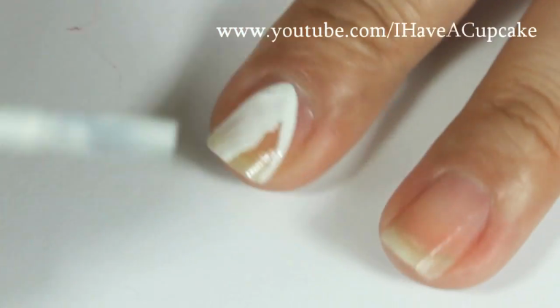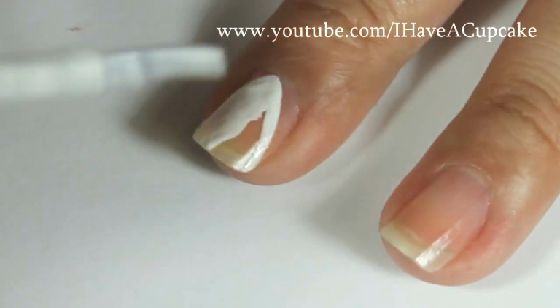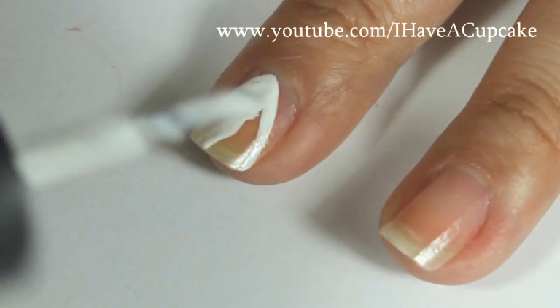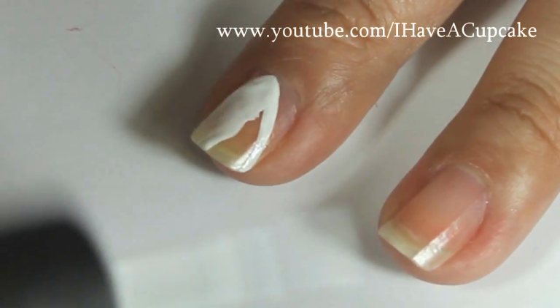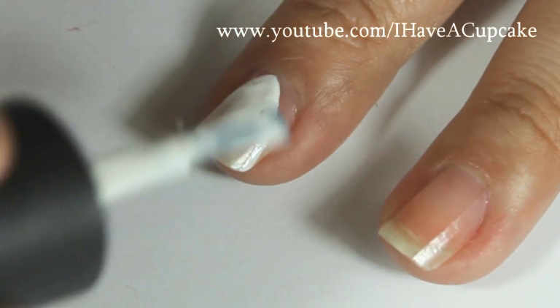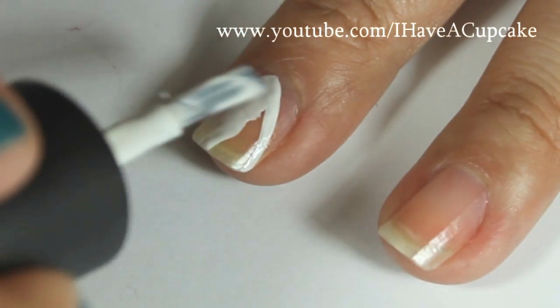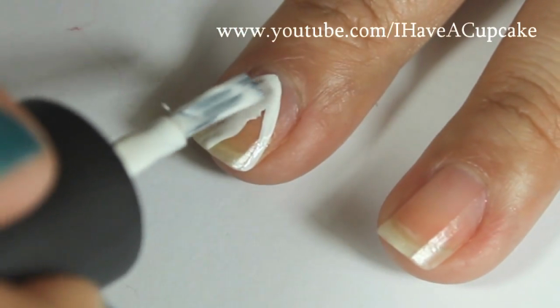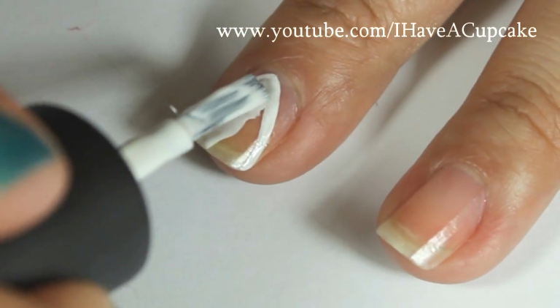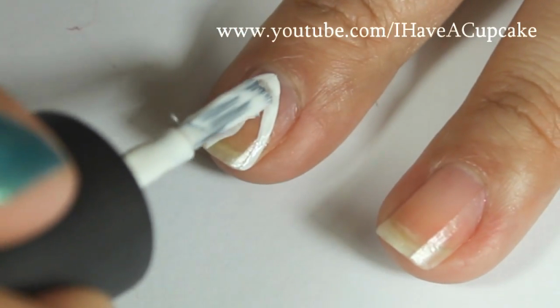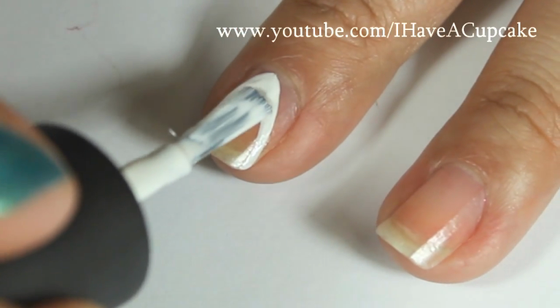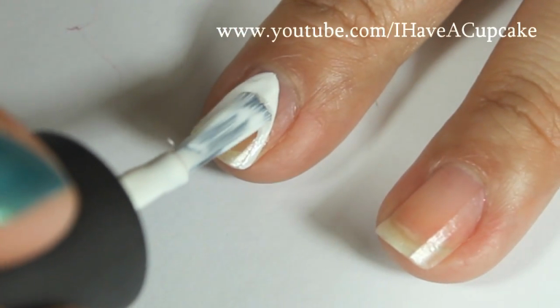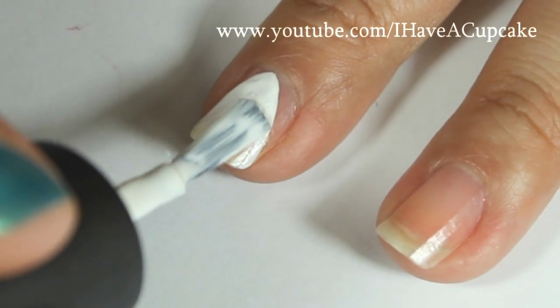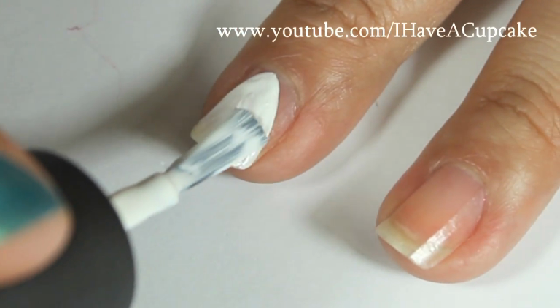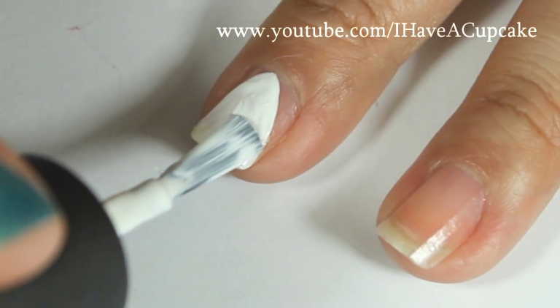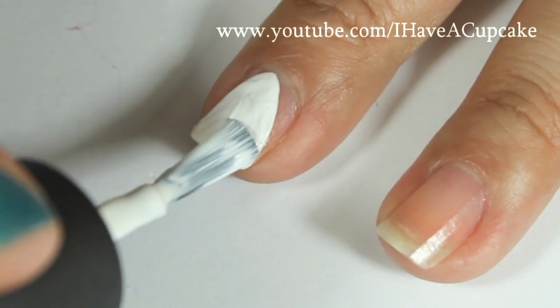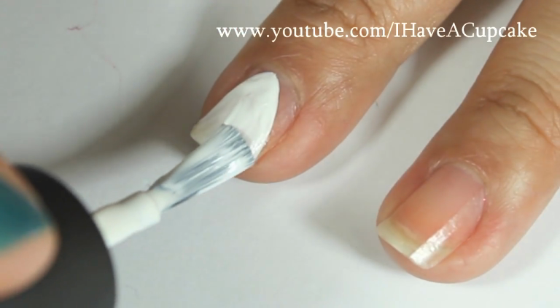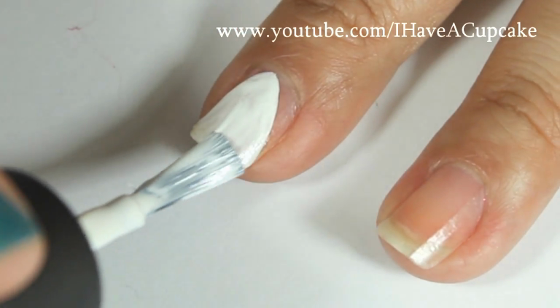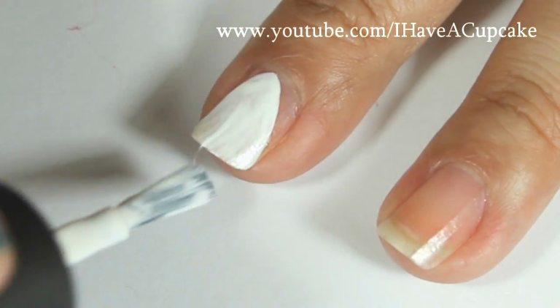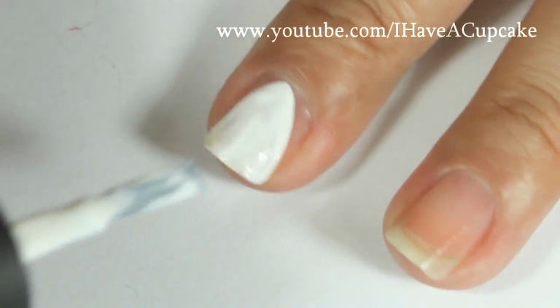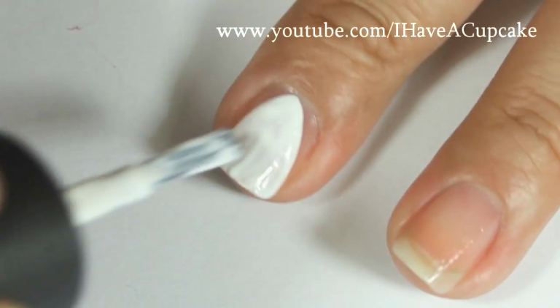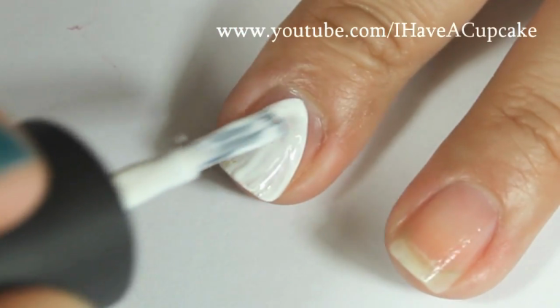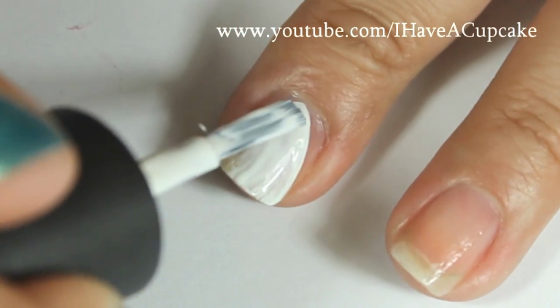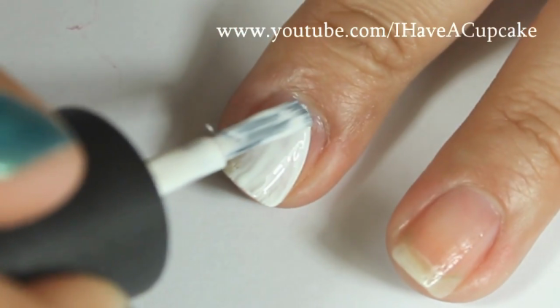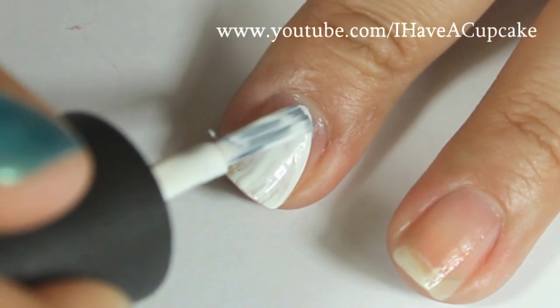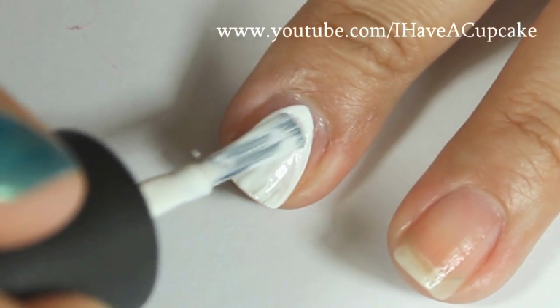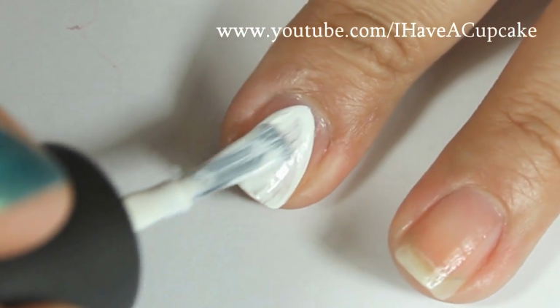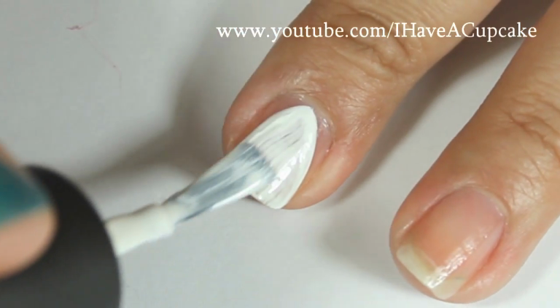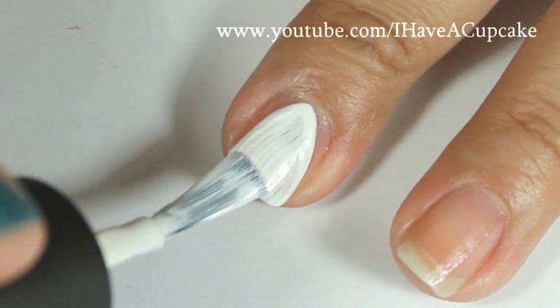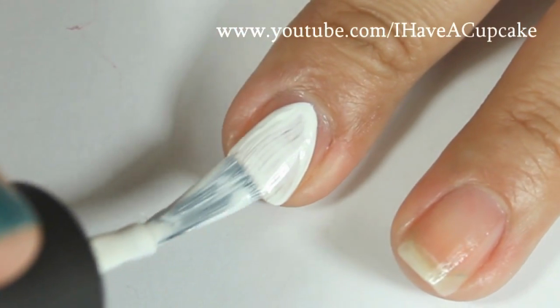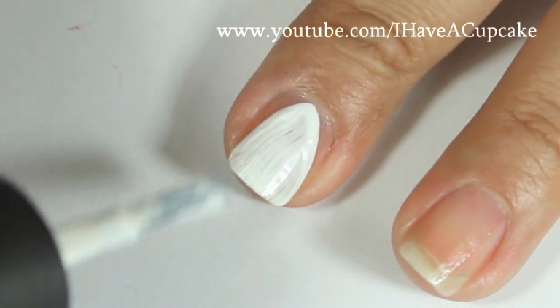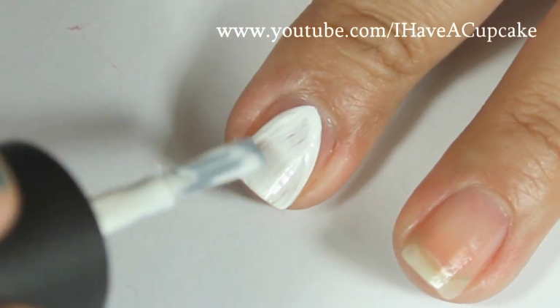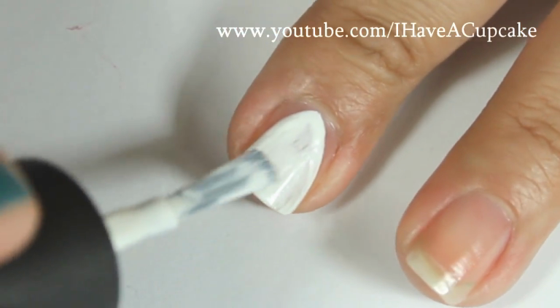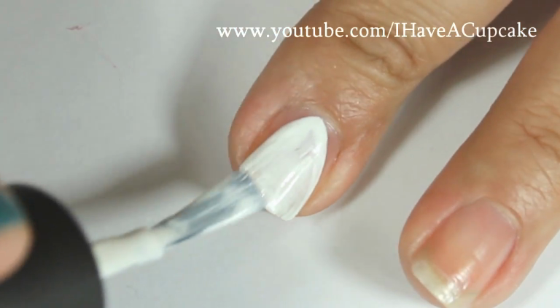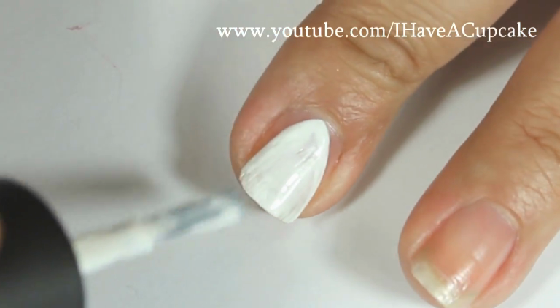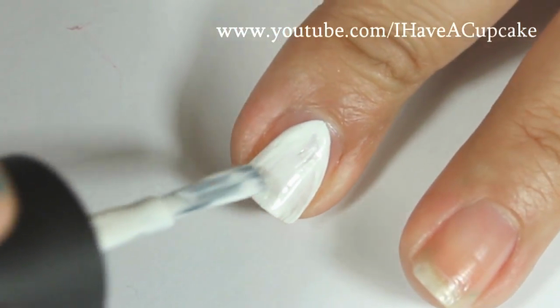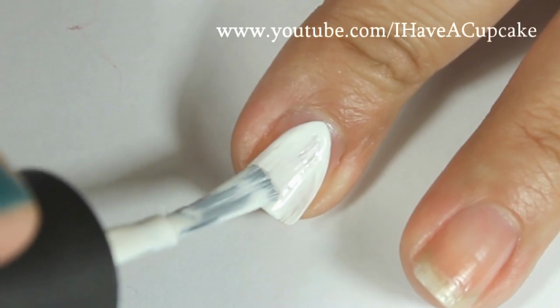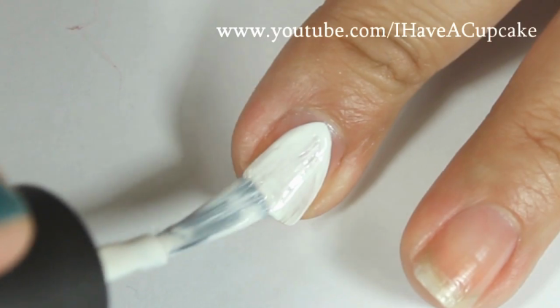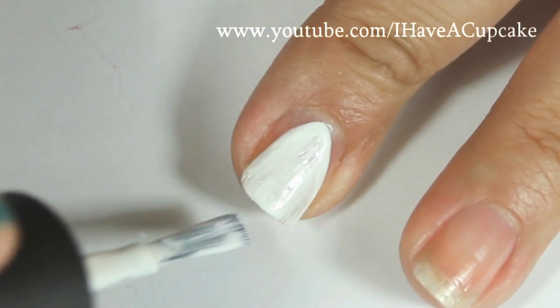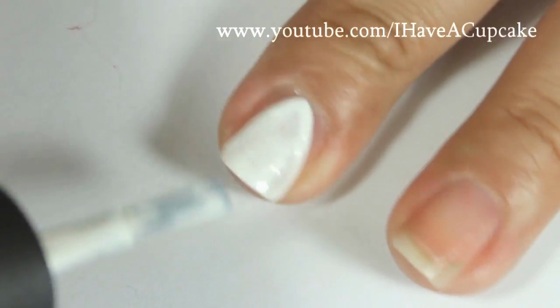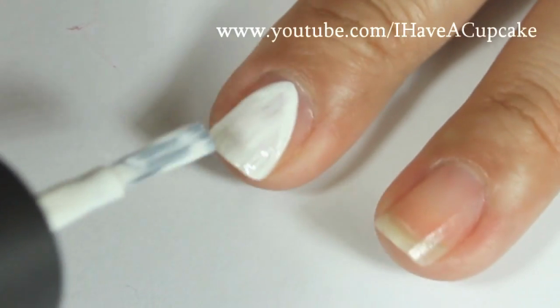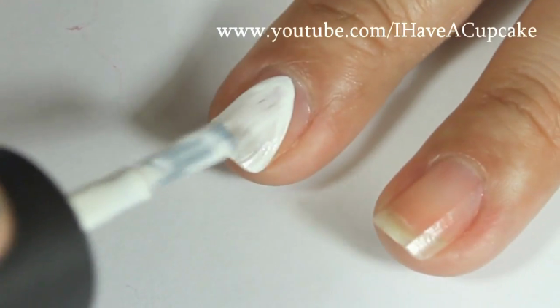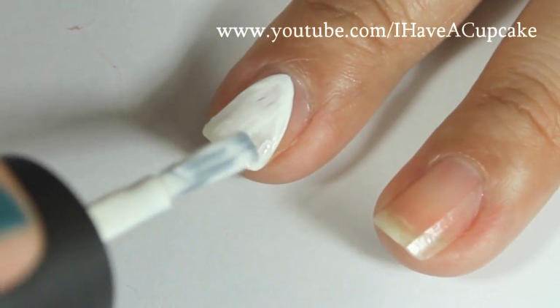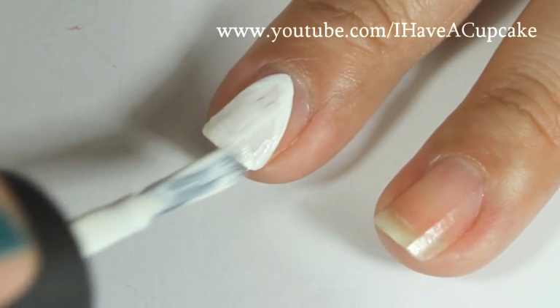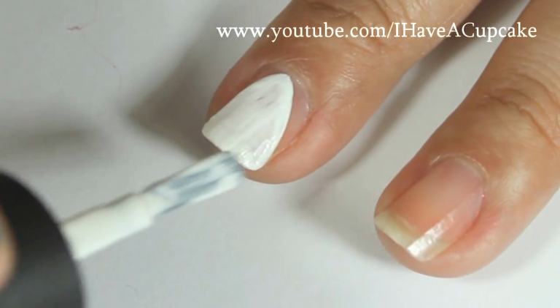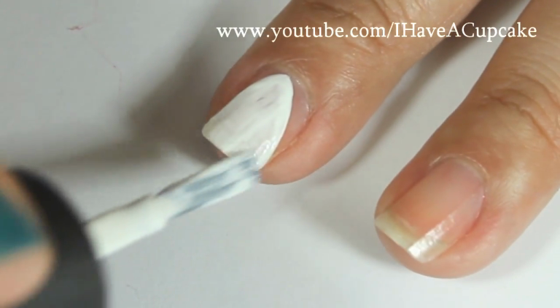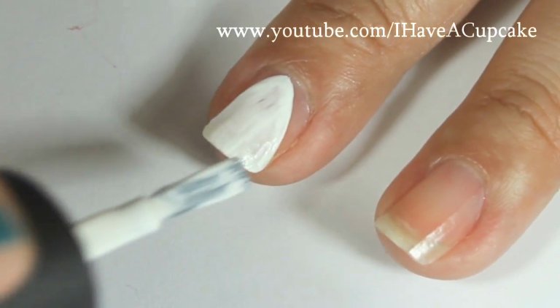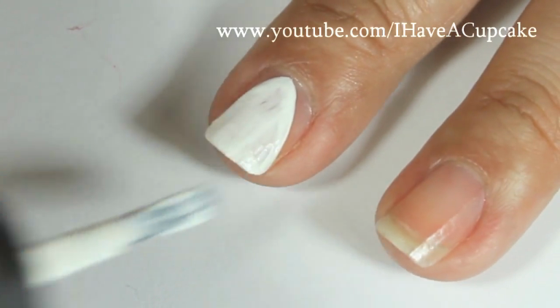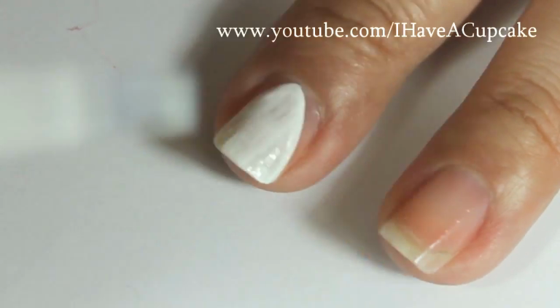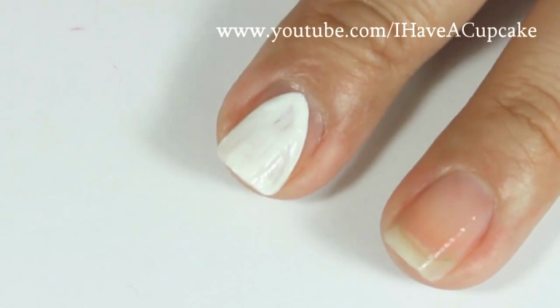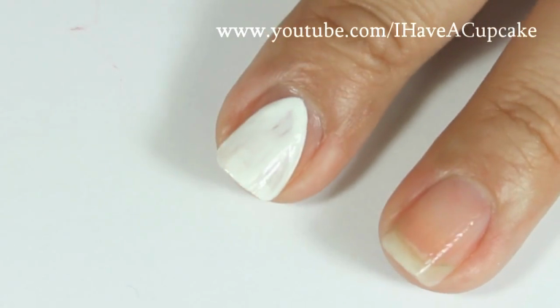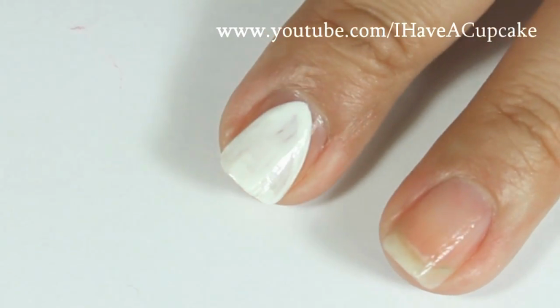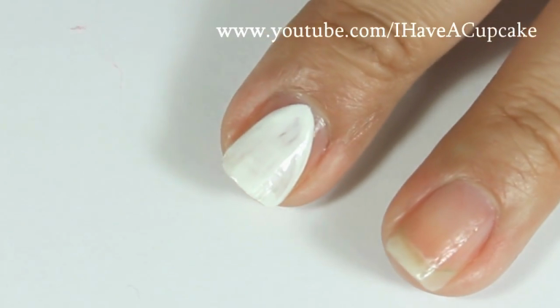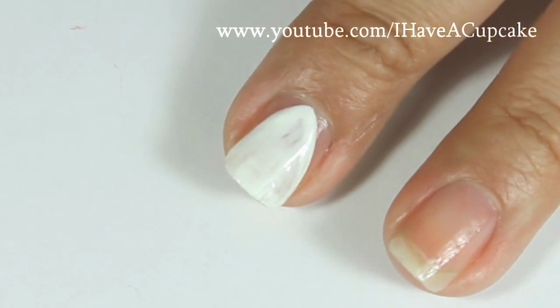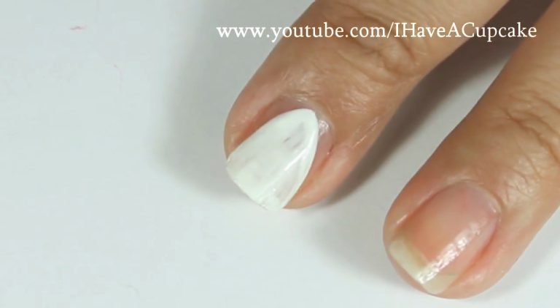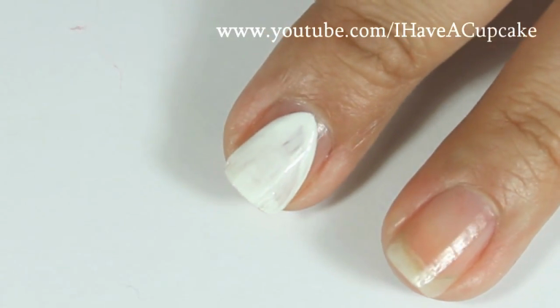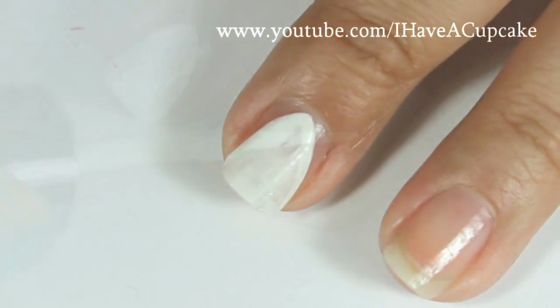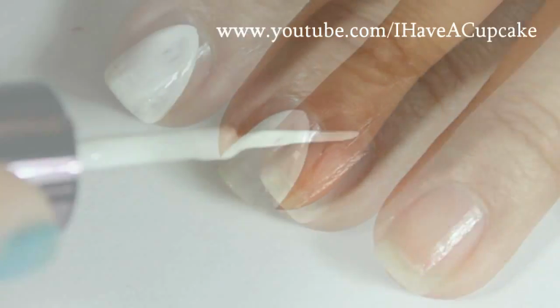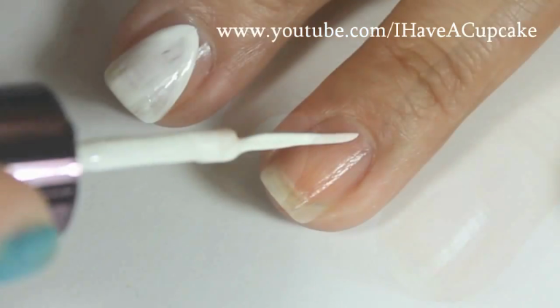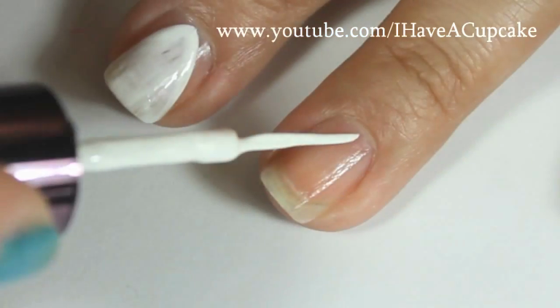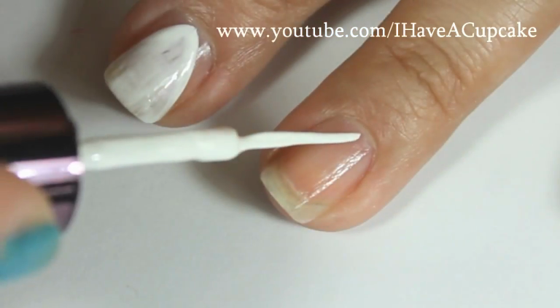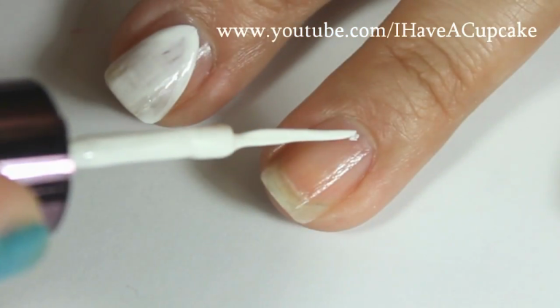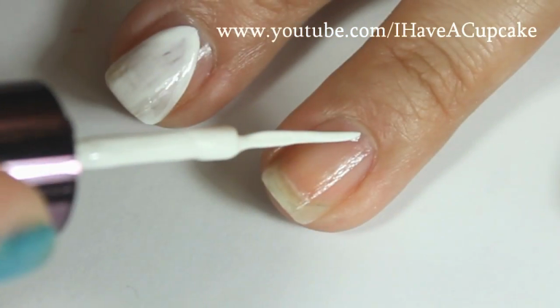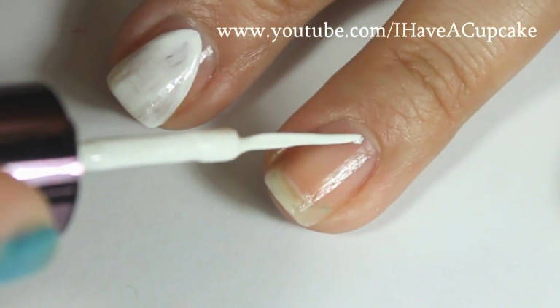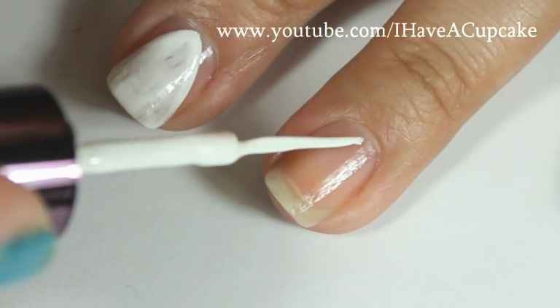Once I have the shape I'm going to fill it in with the regular nail polish. I did use two coats of white for this.